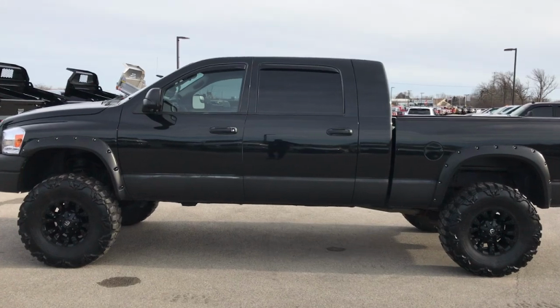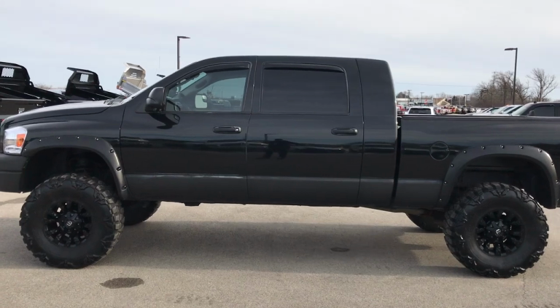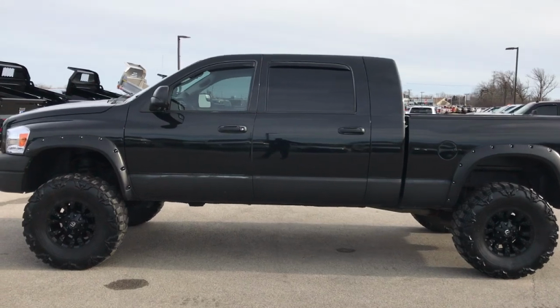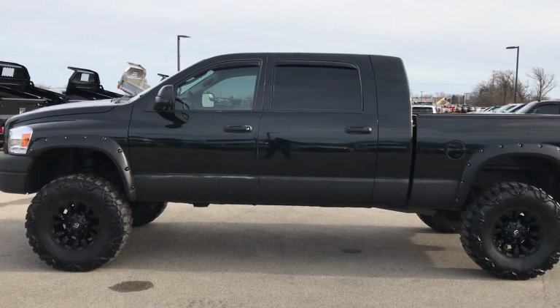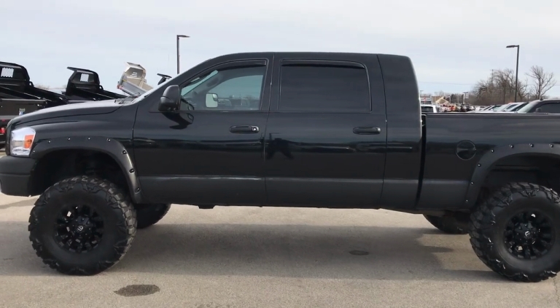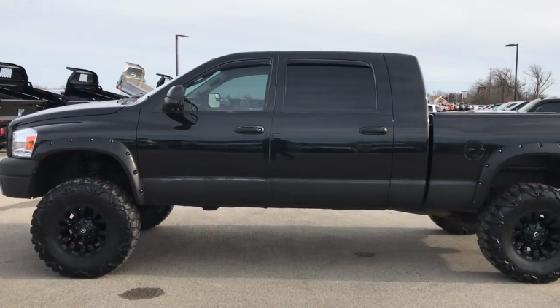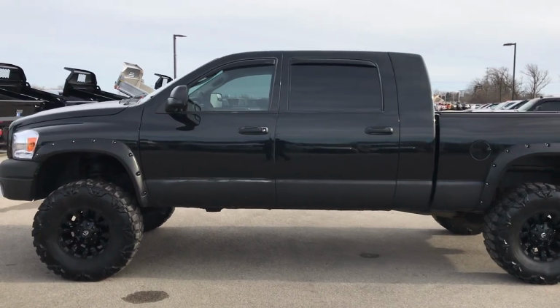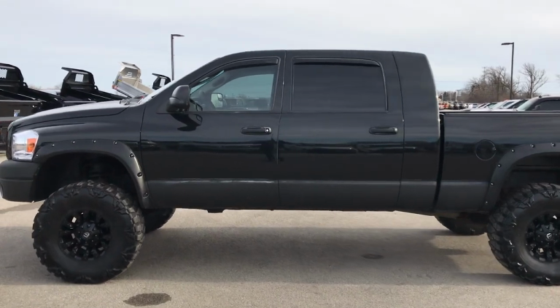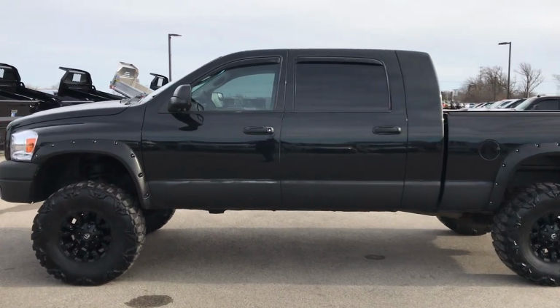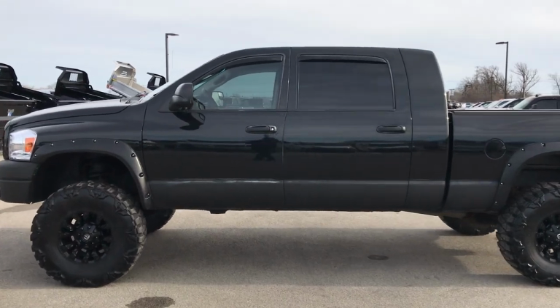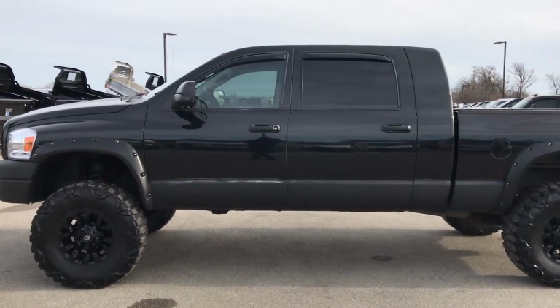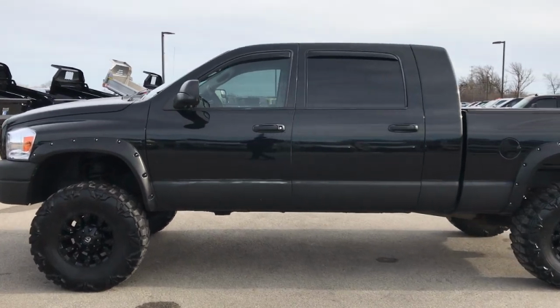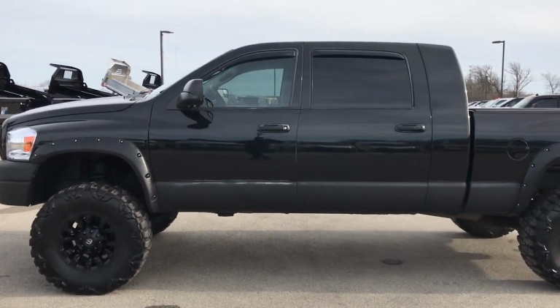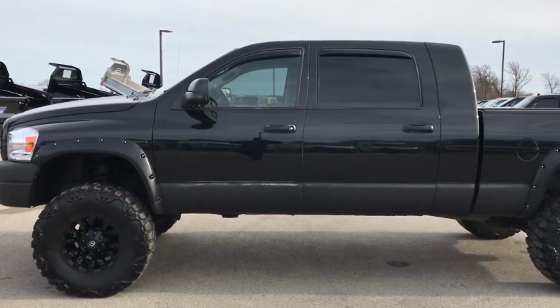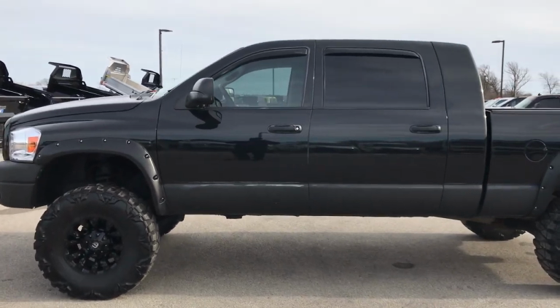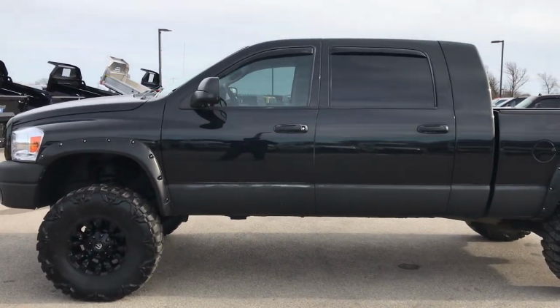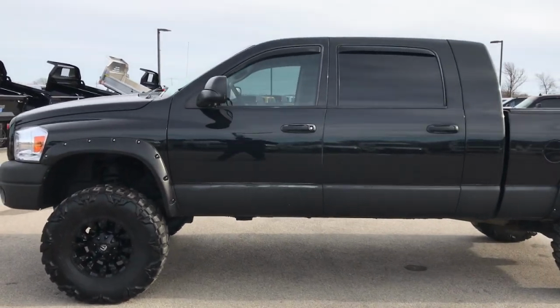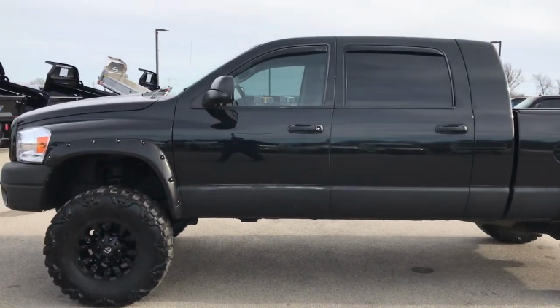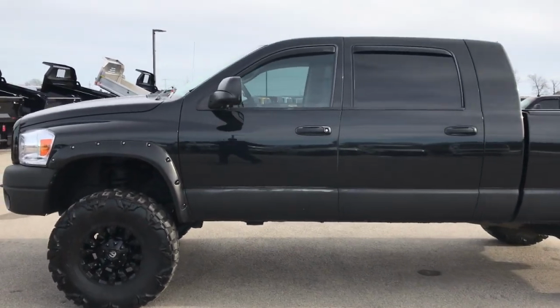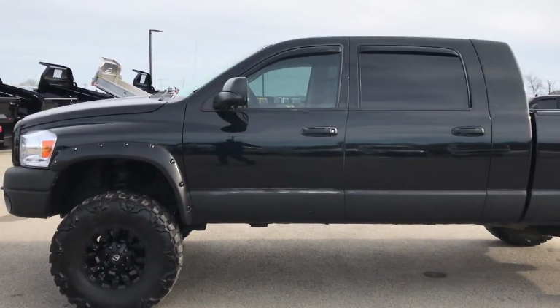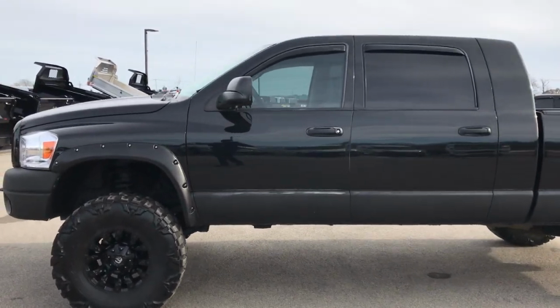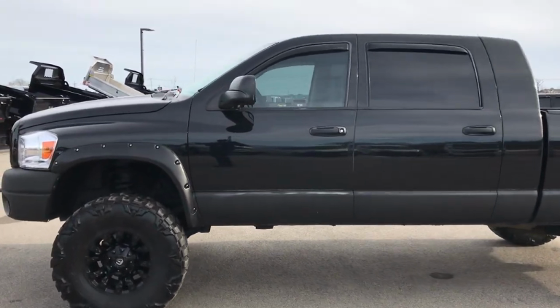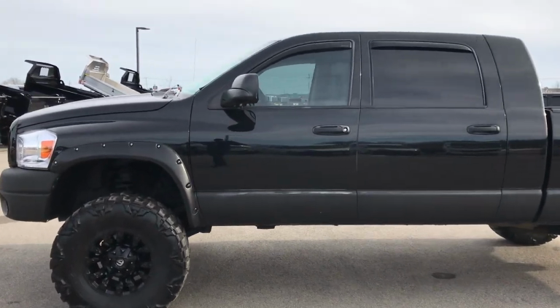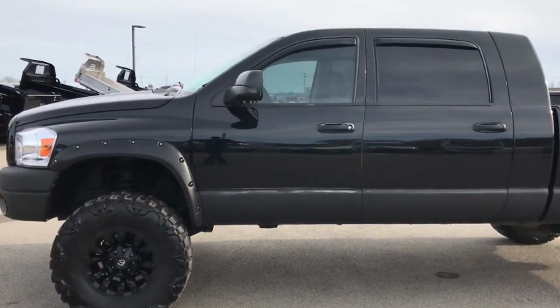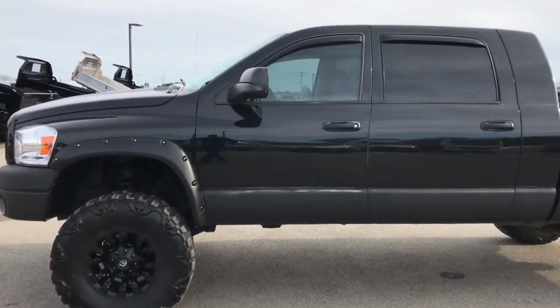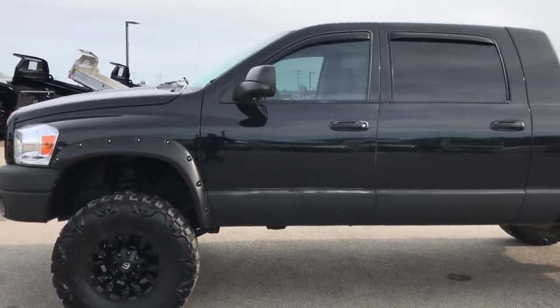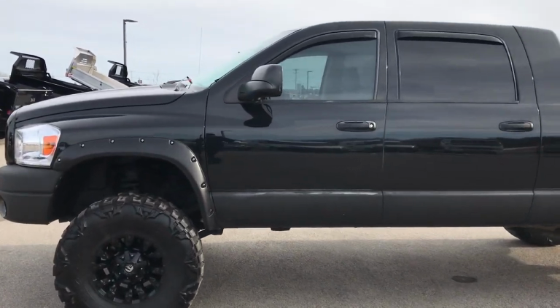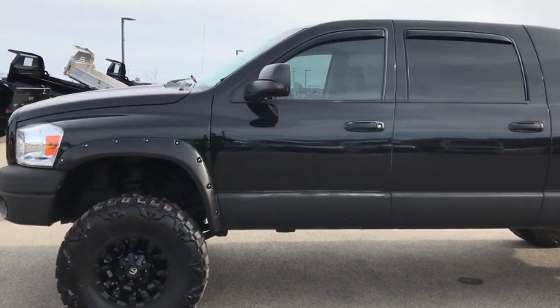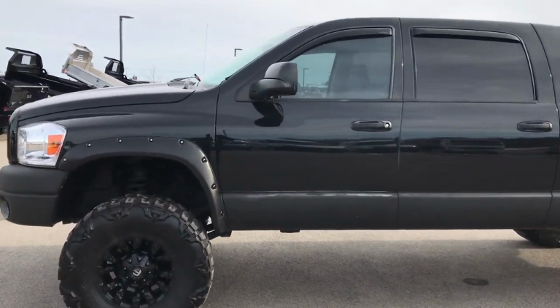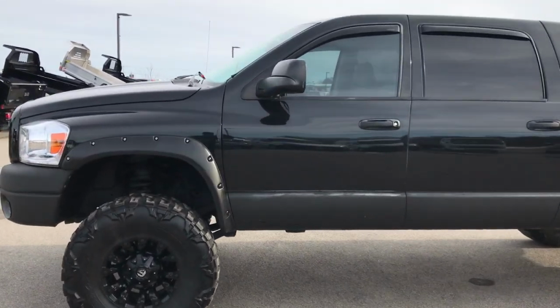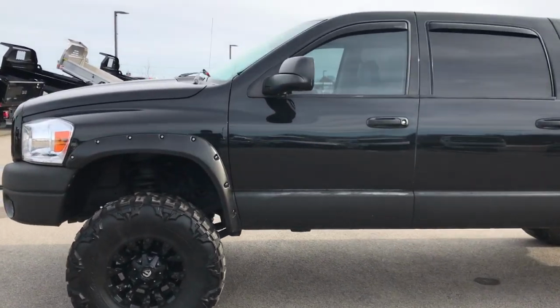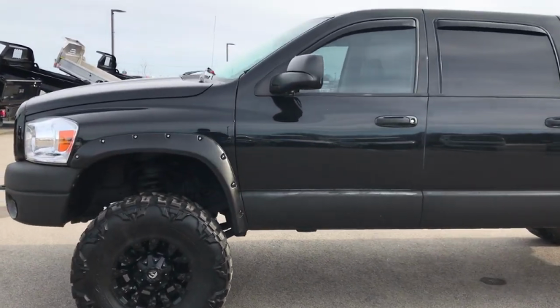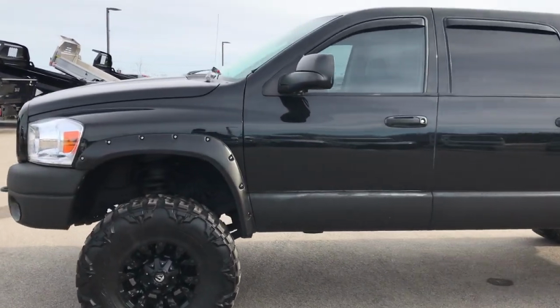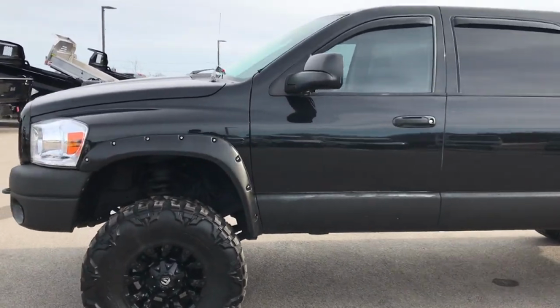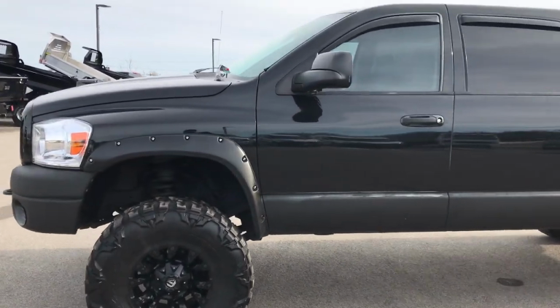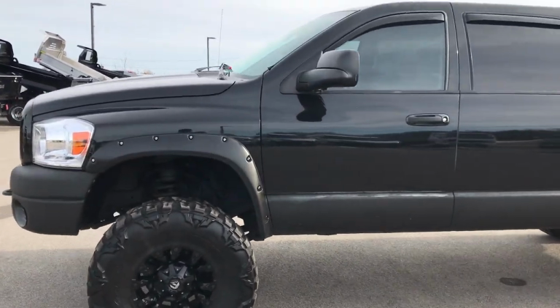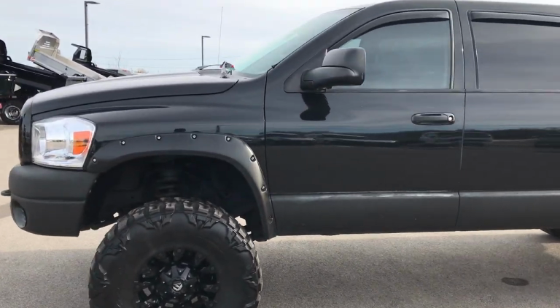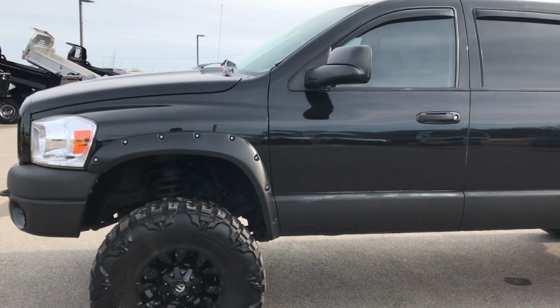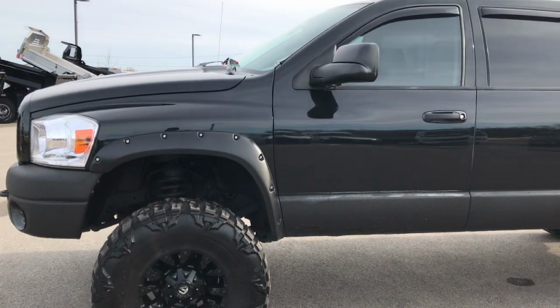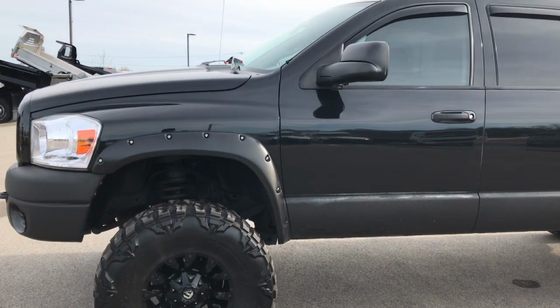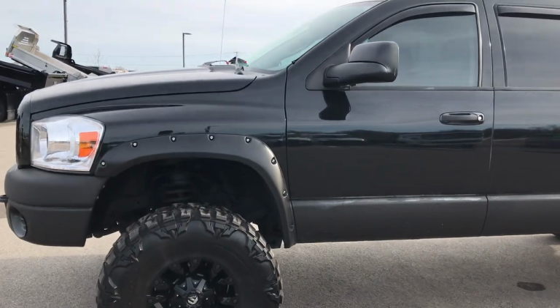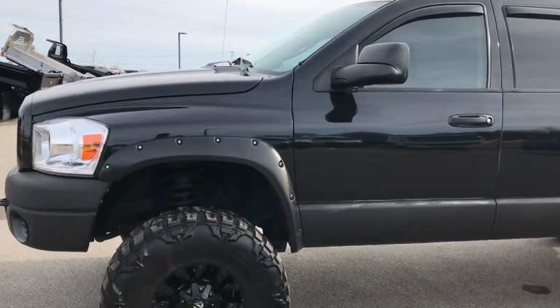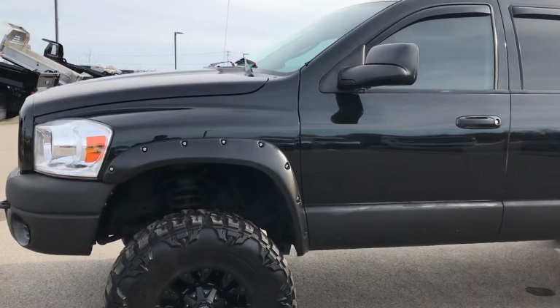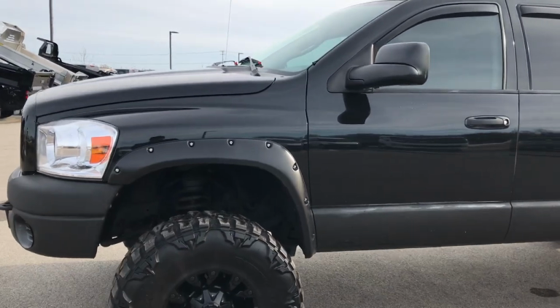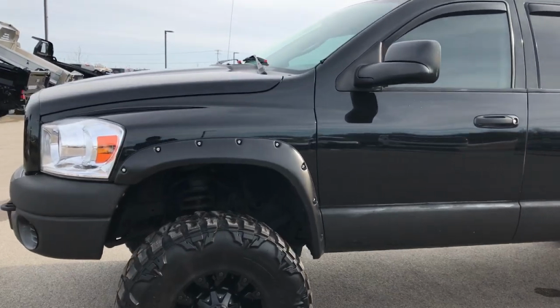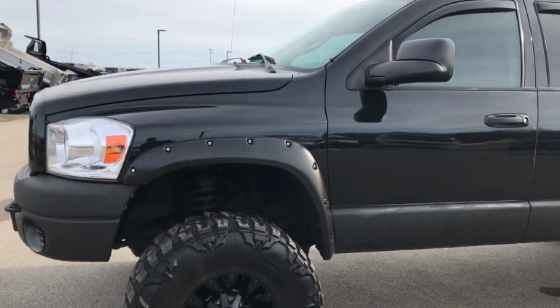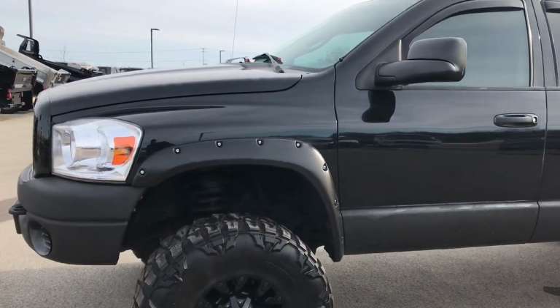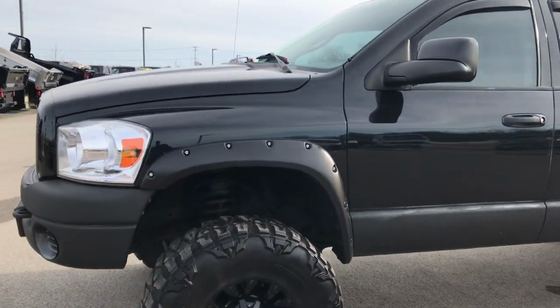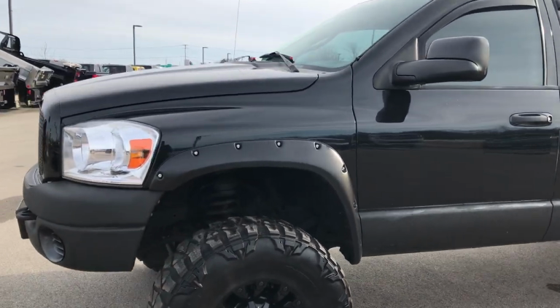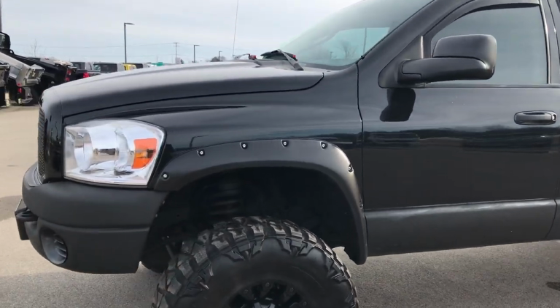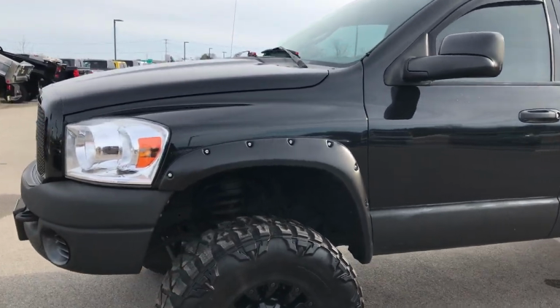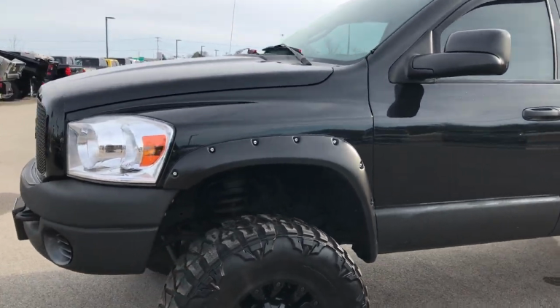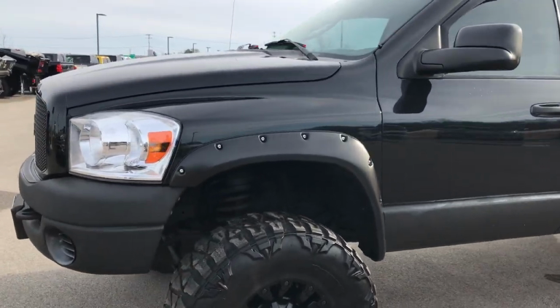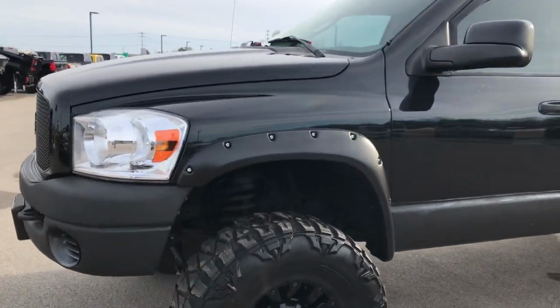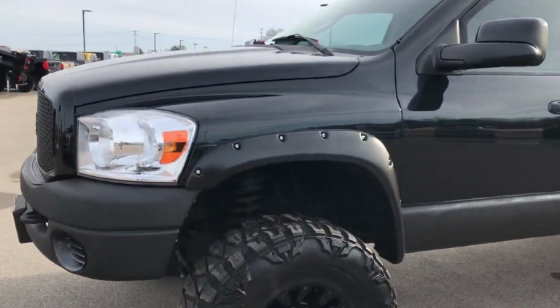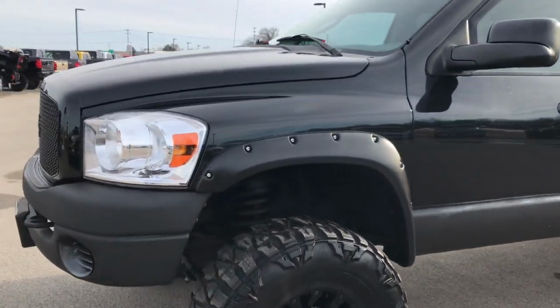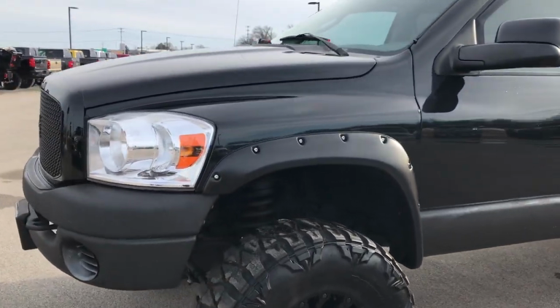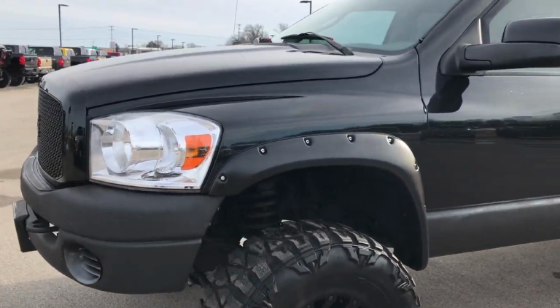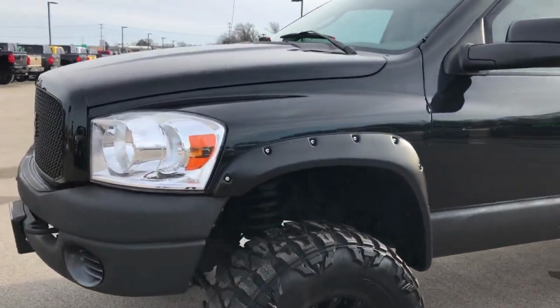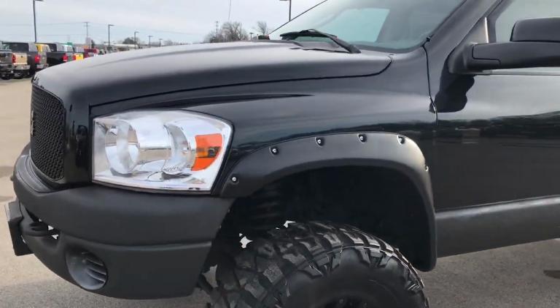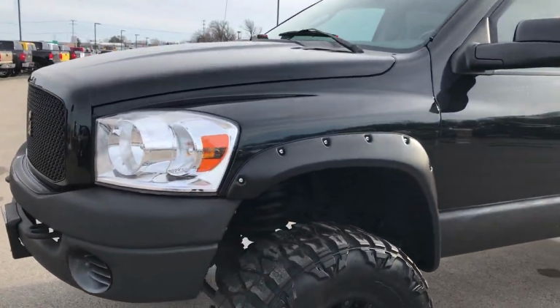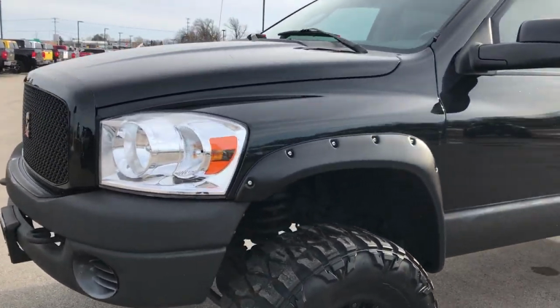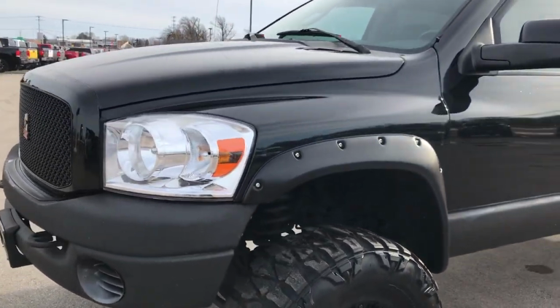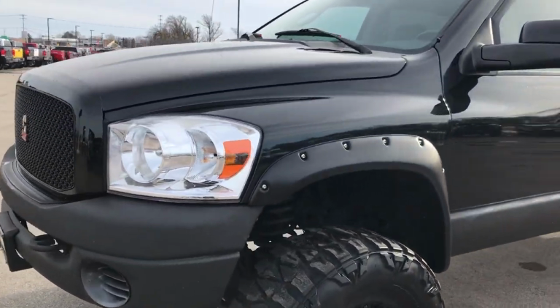This is stock number 9361. We are here at Summit Automotive in Fond du Lac, Wisconsin, your new and used heavy duty truck headquarters.